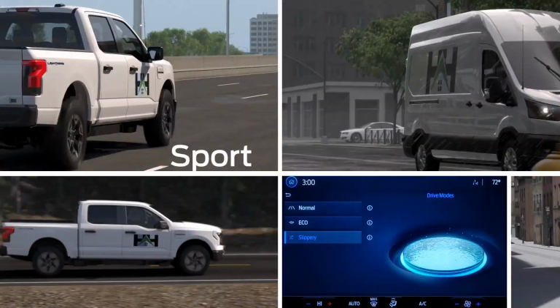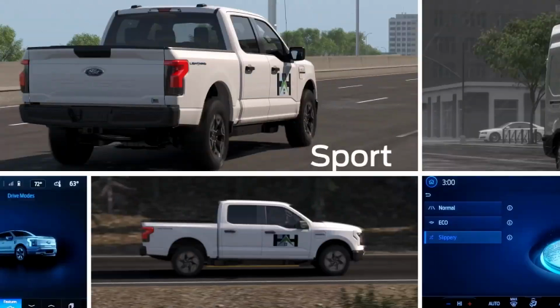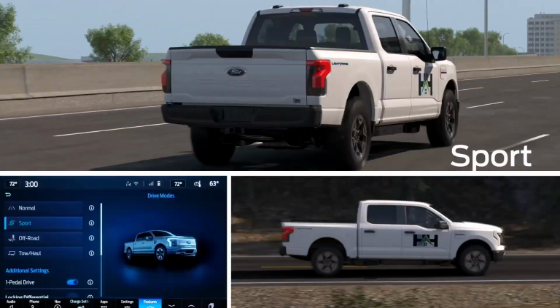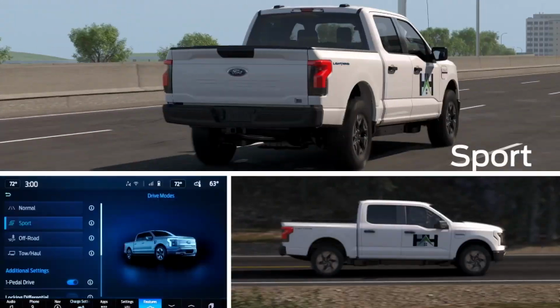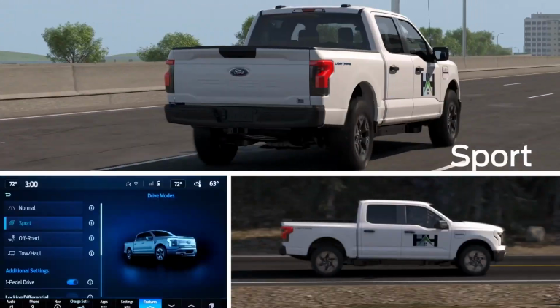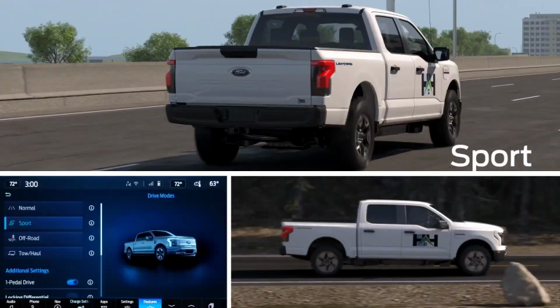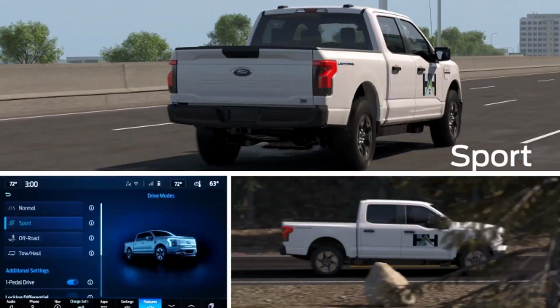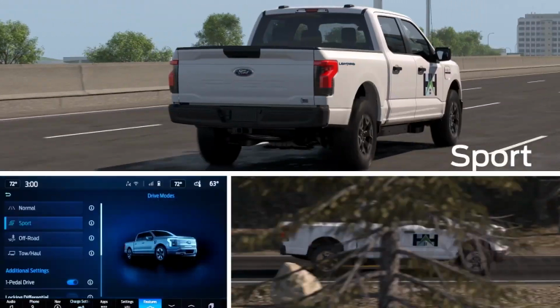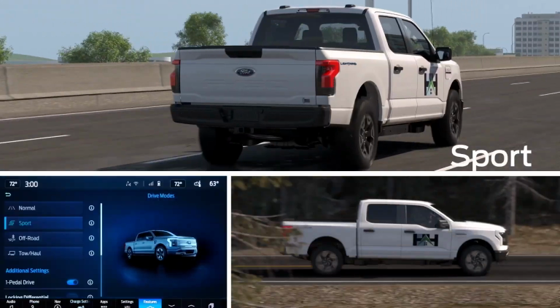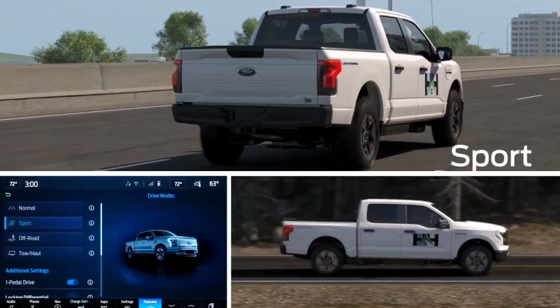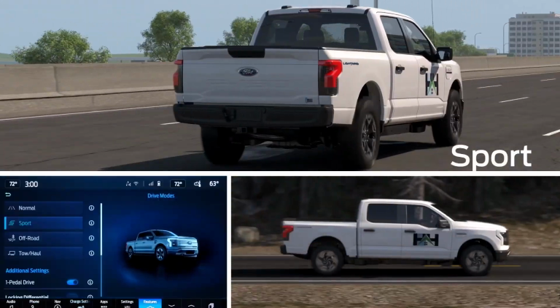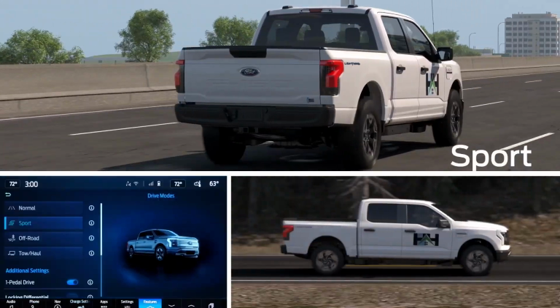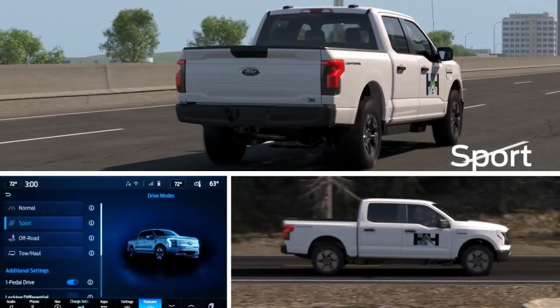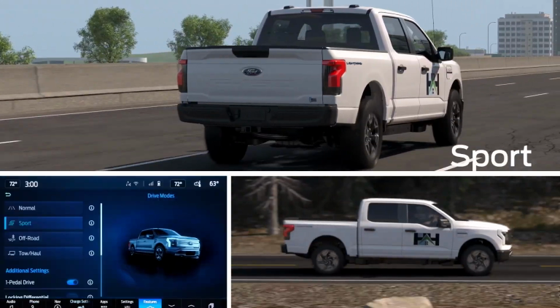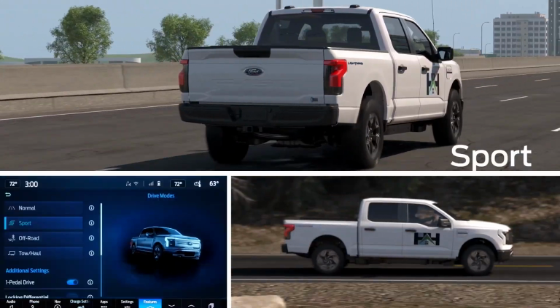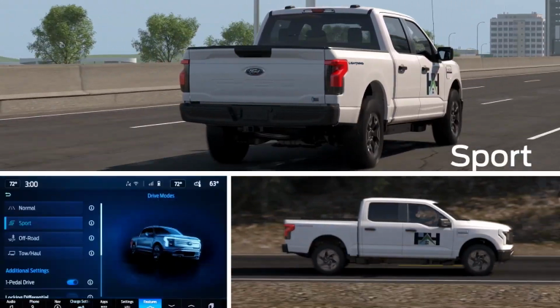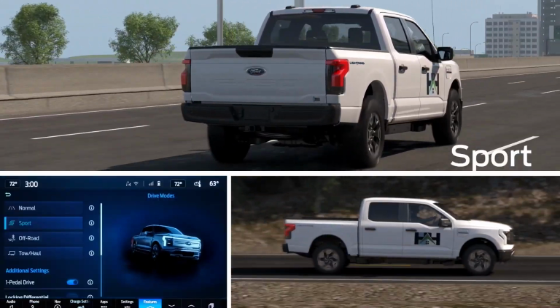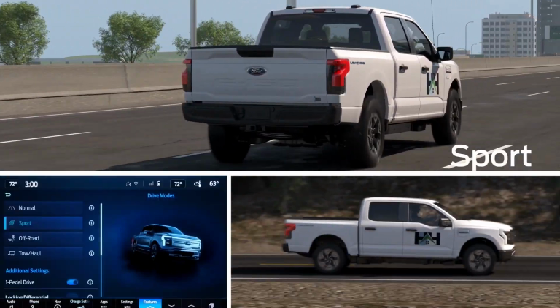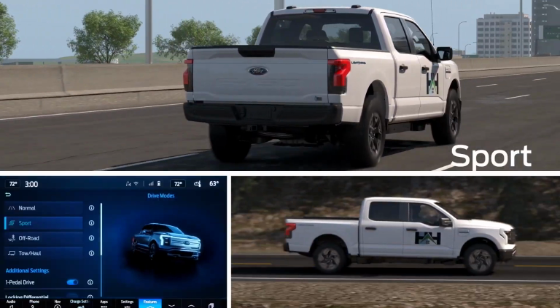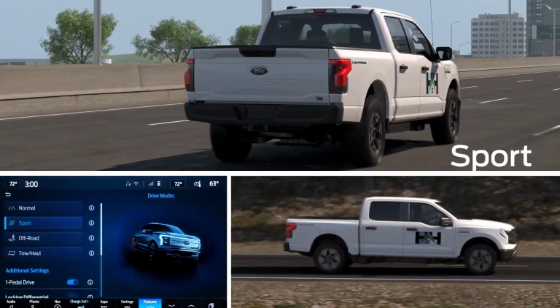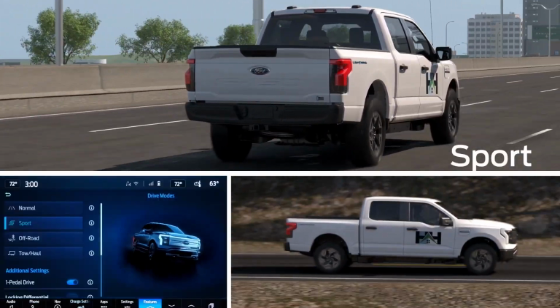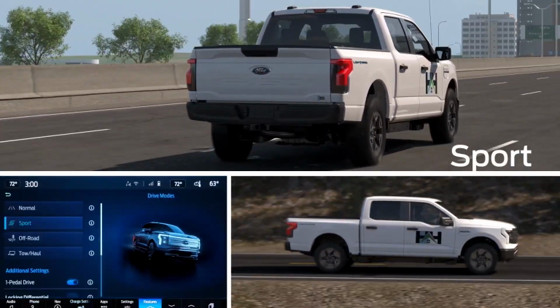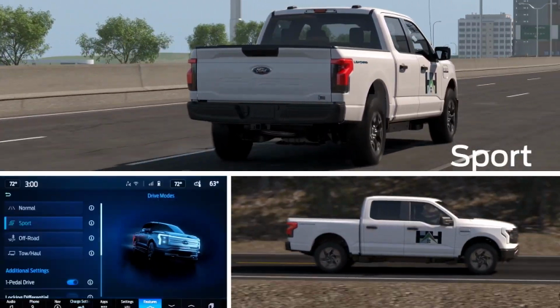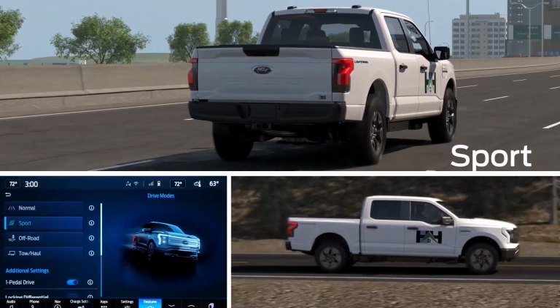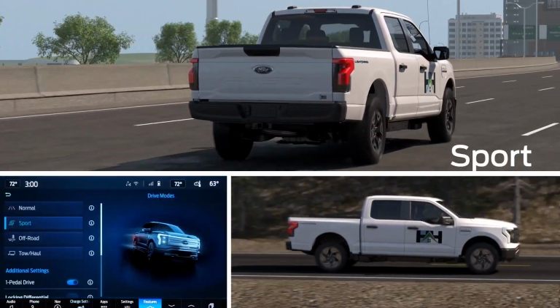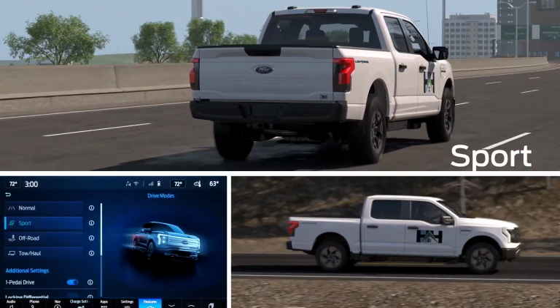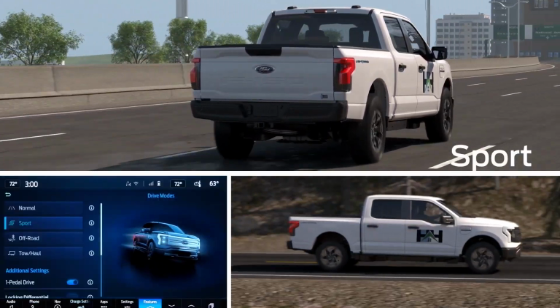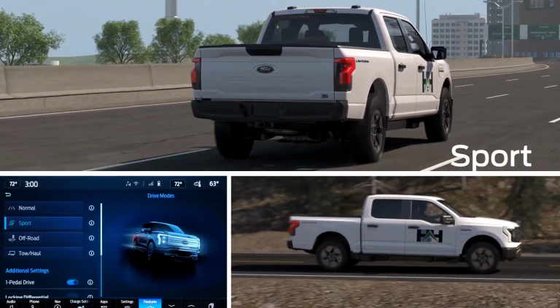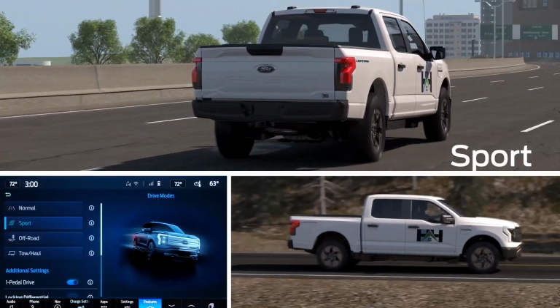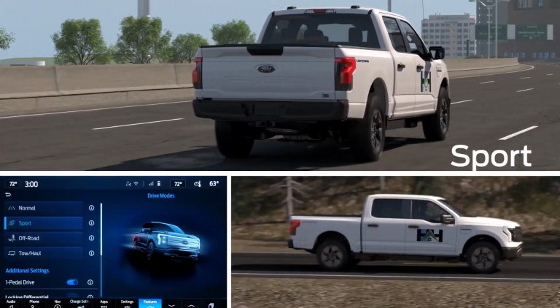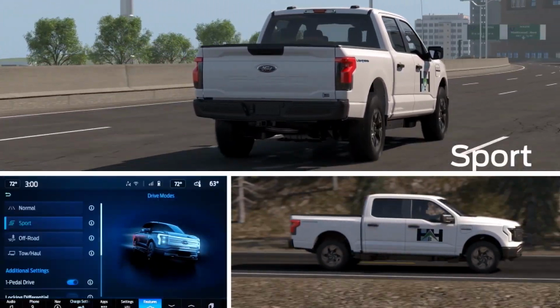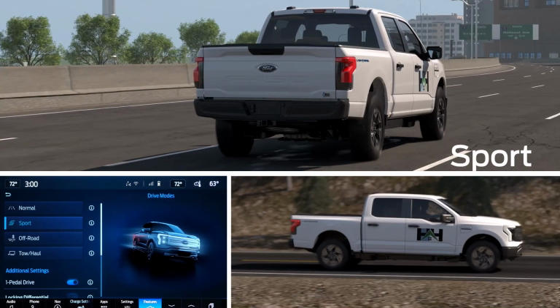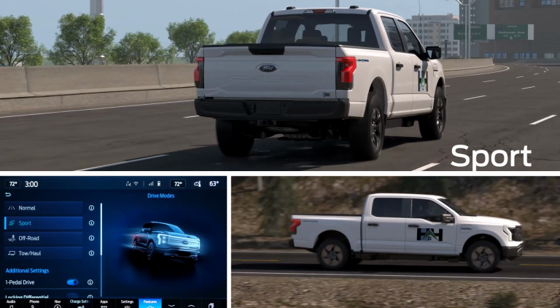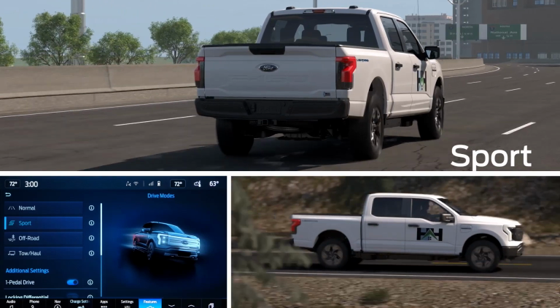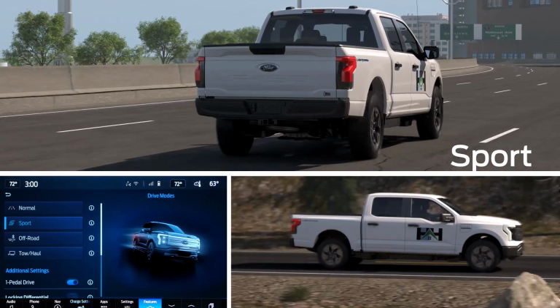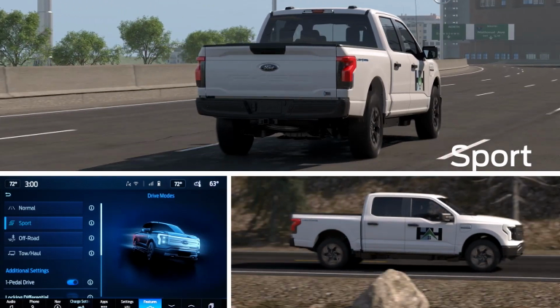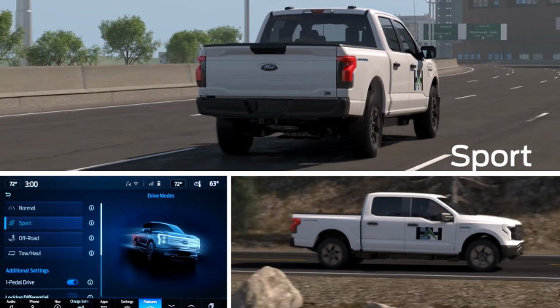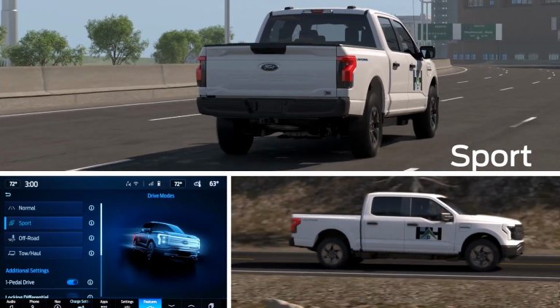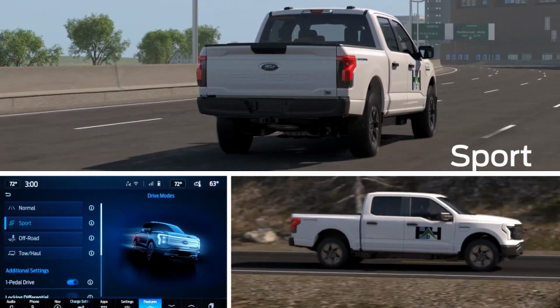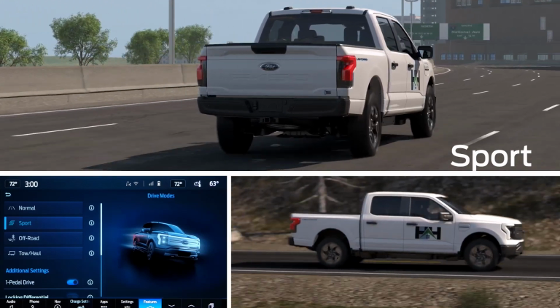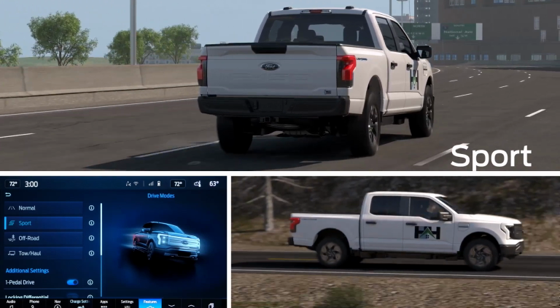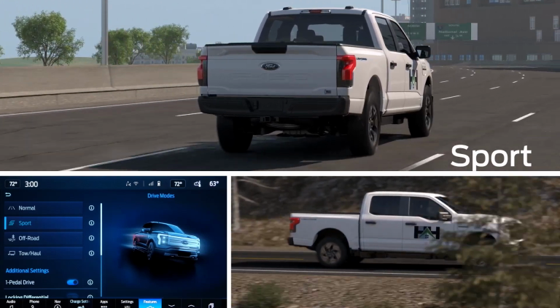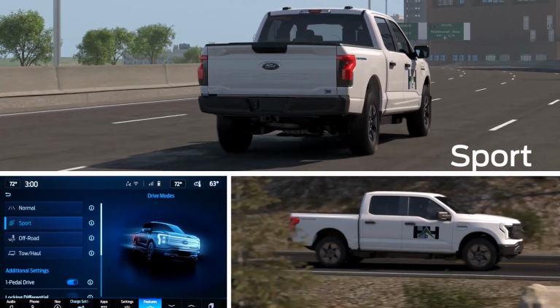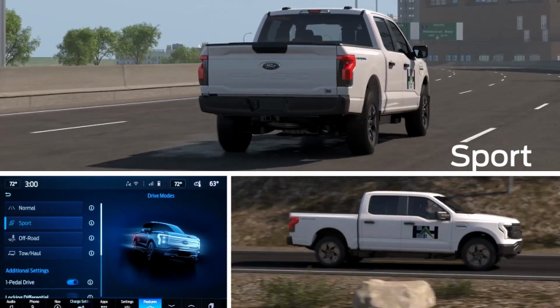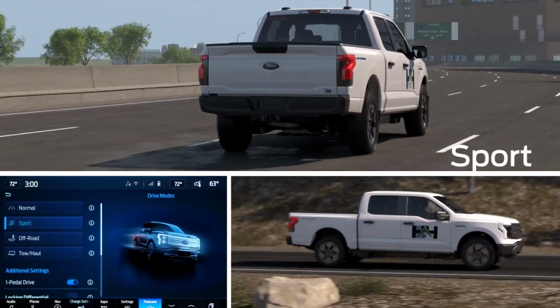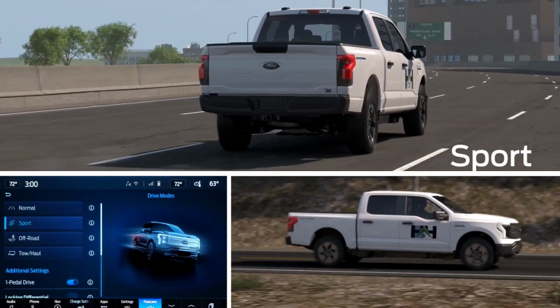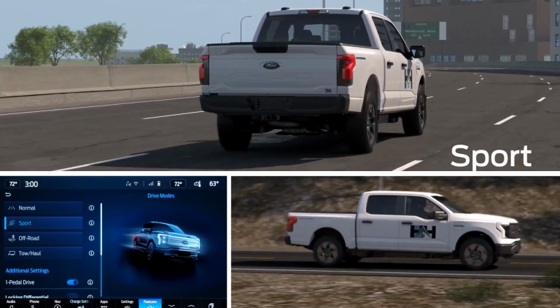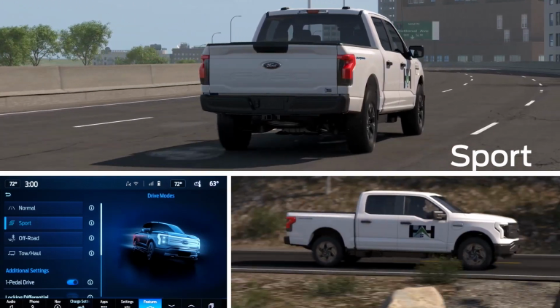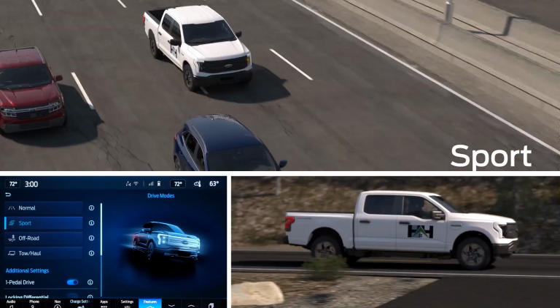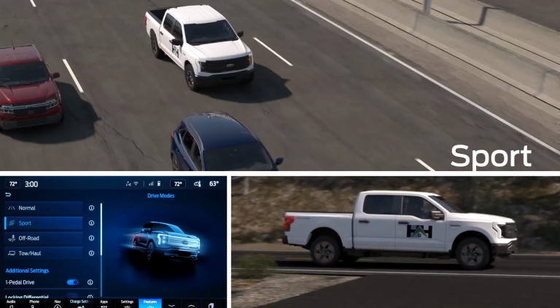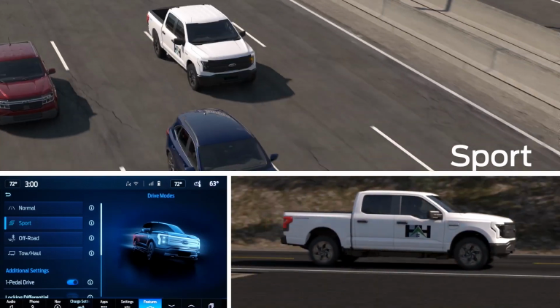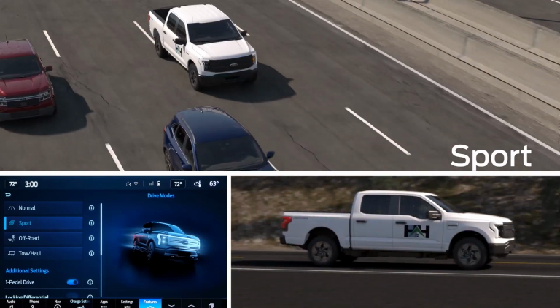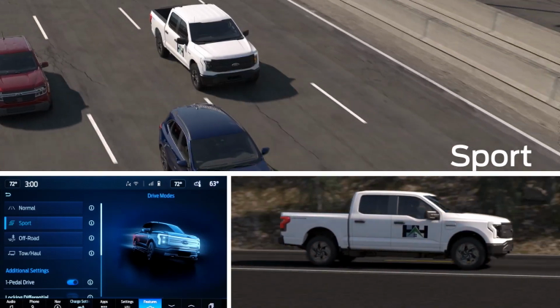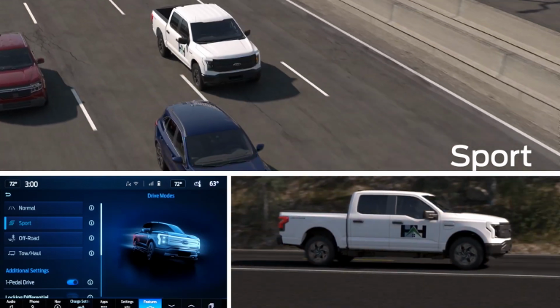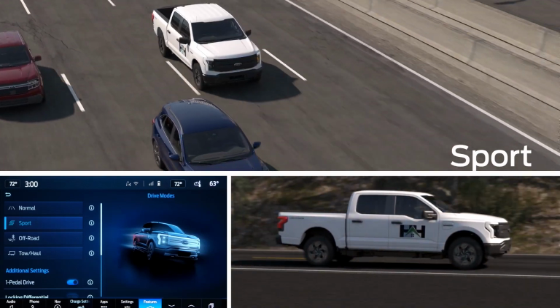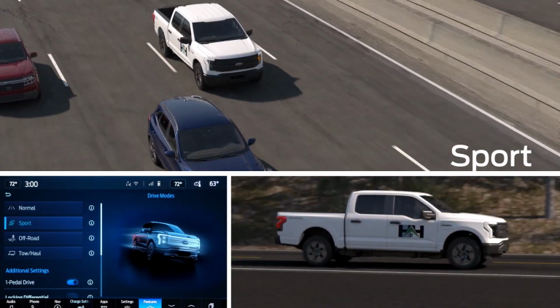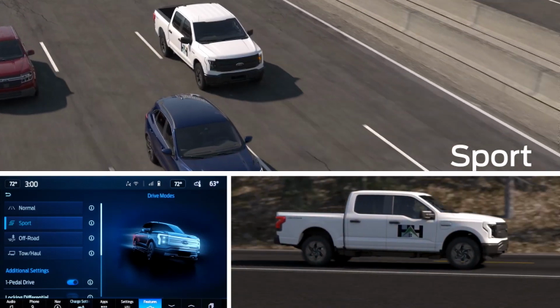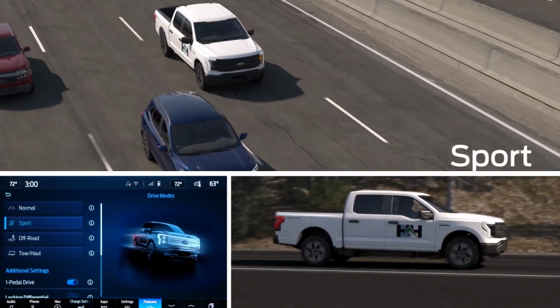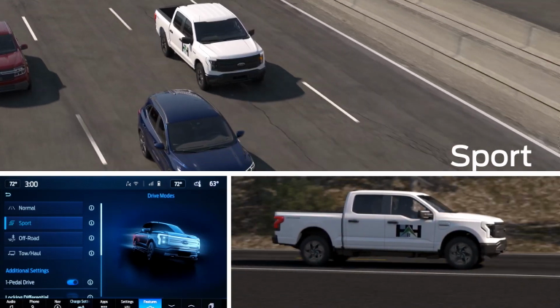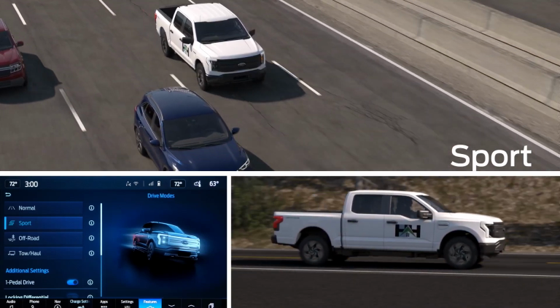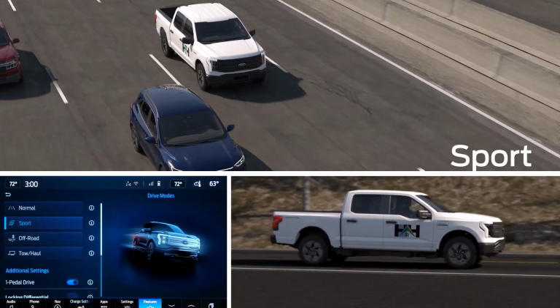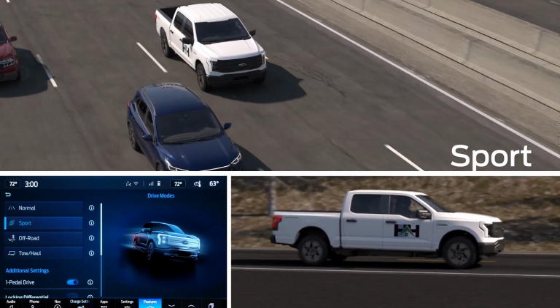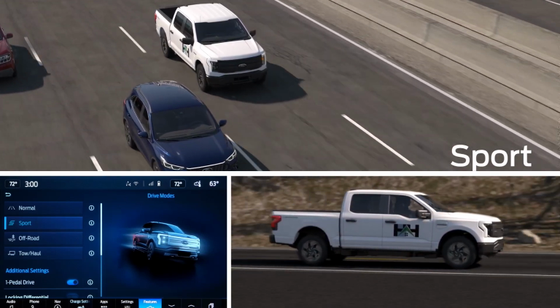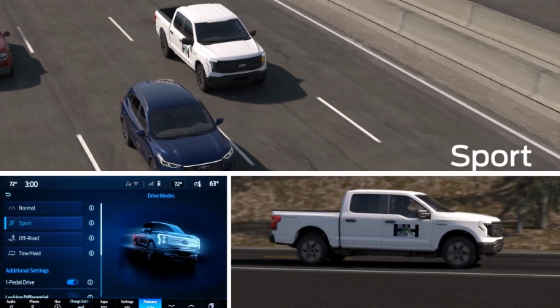In Sport mode, vehicle settings such as steering feel, pedal response, and powertrain tuning are adjusted.